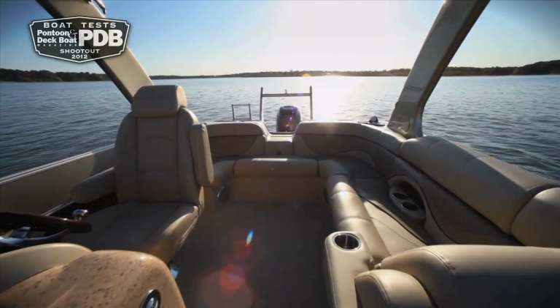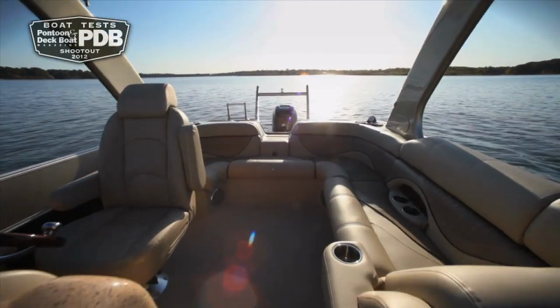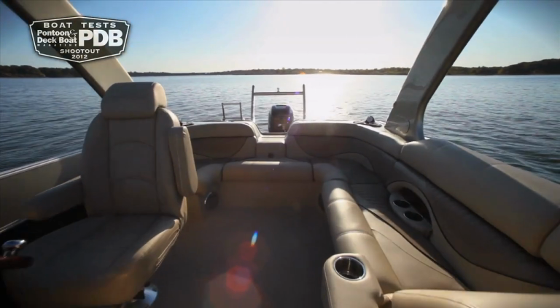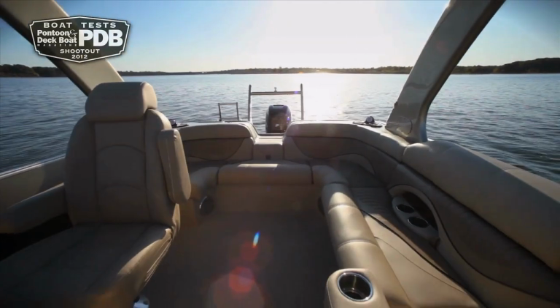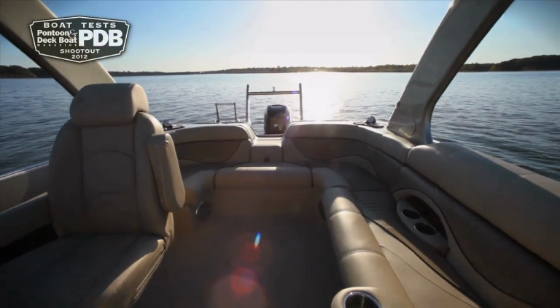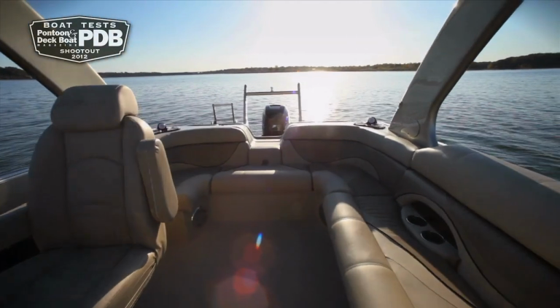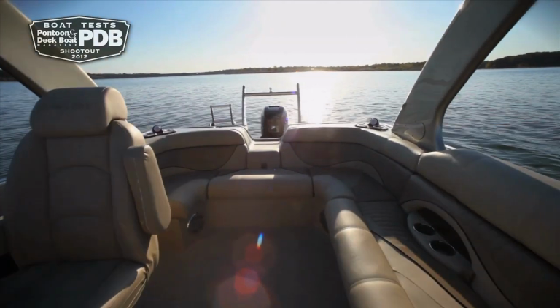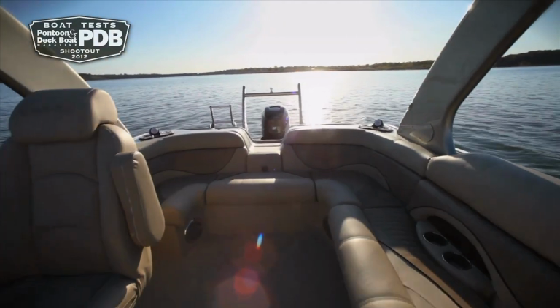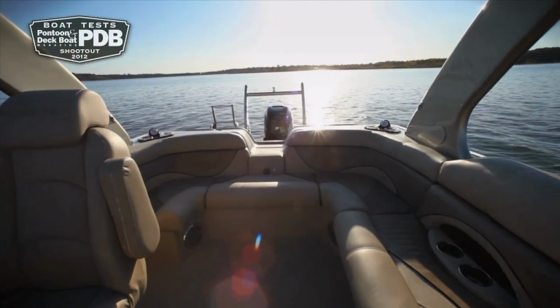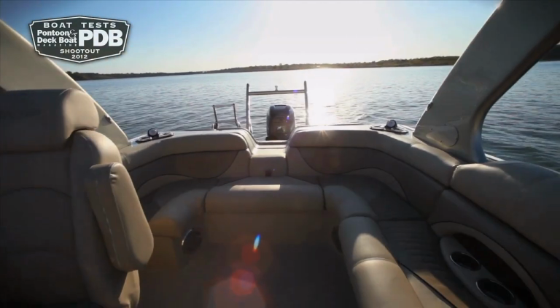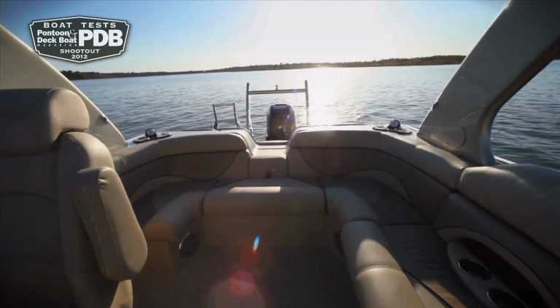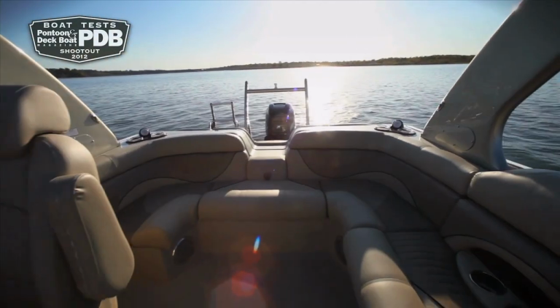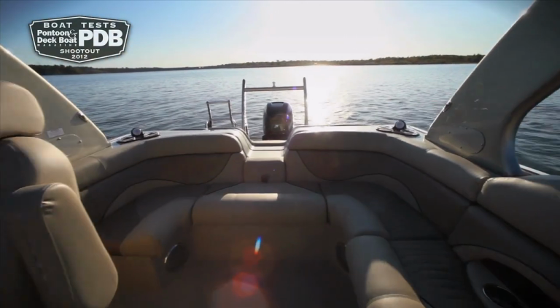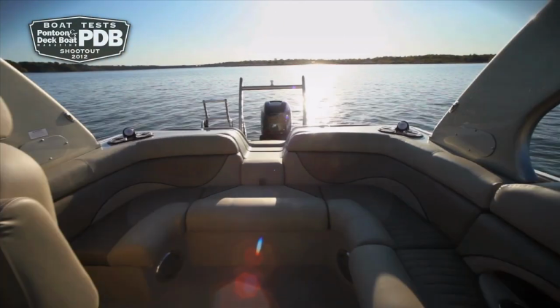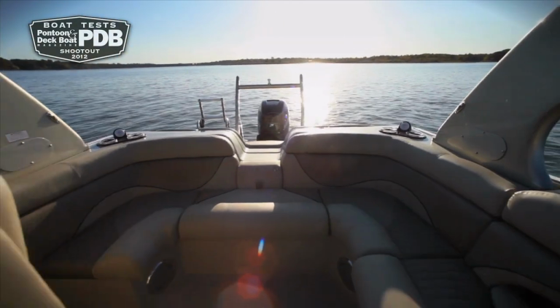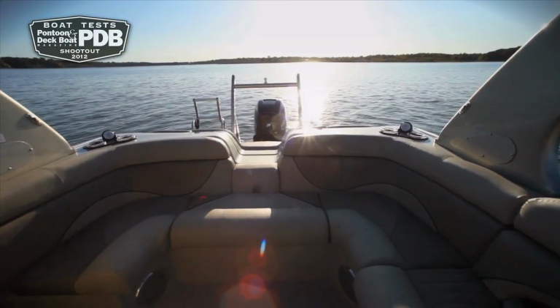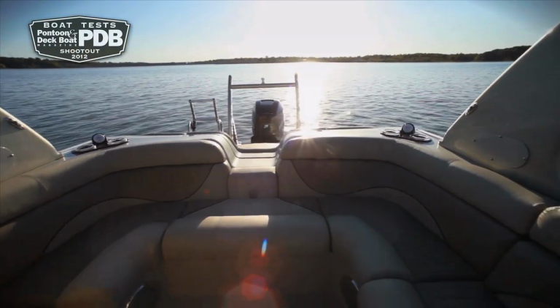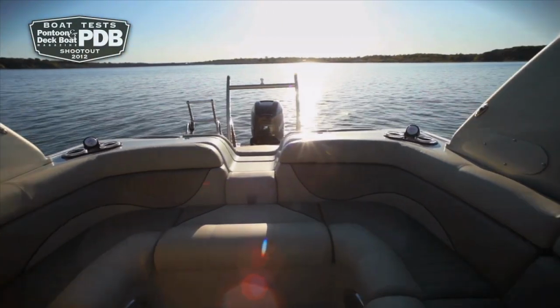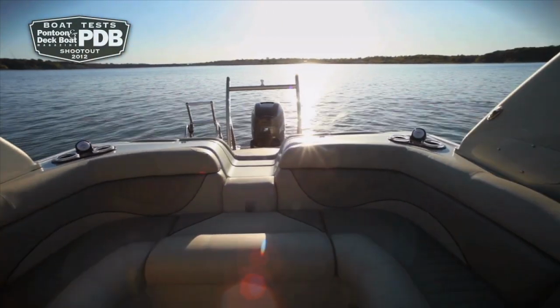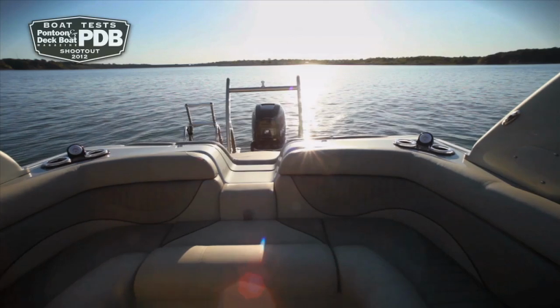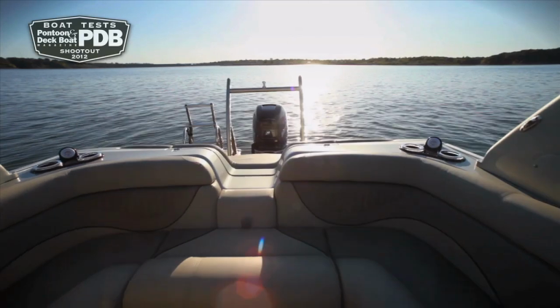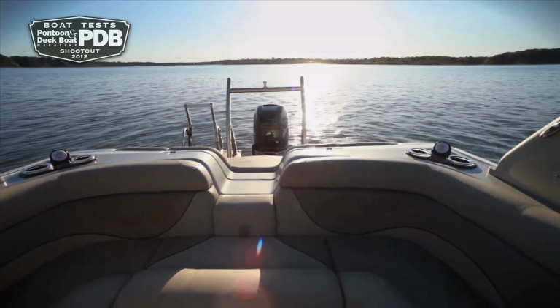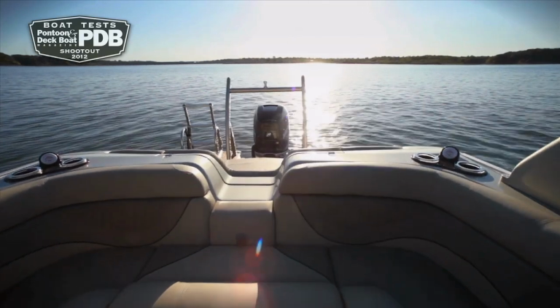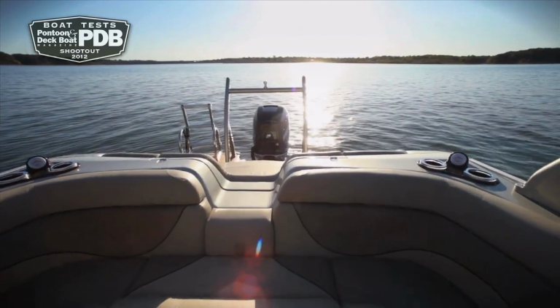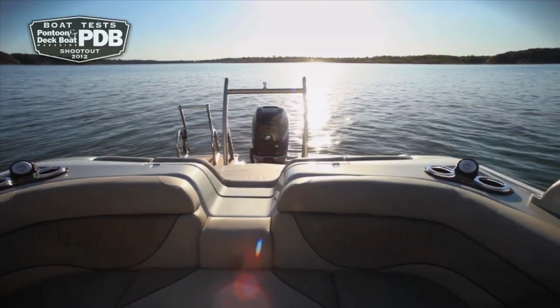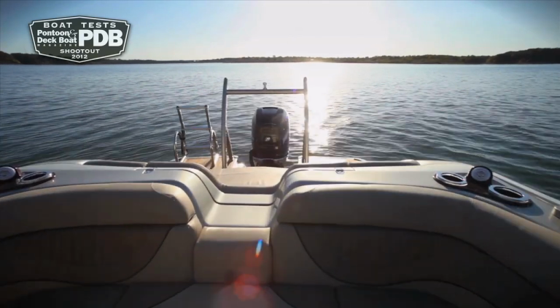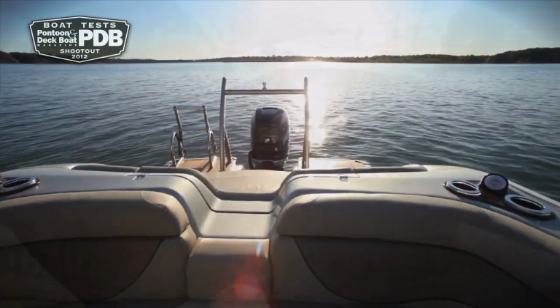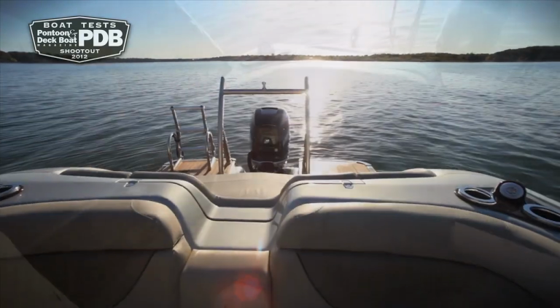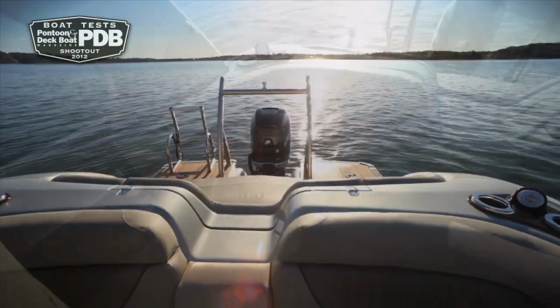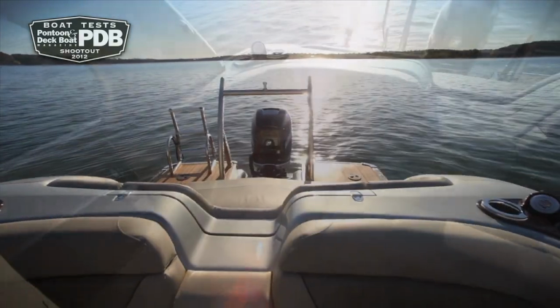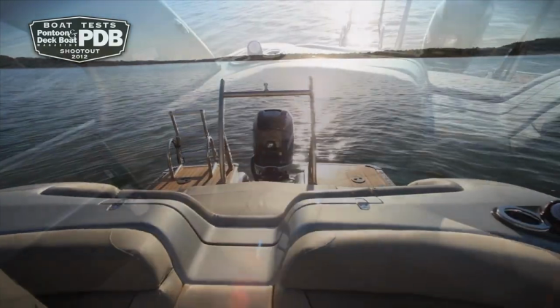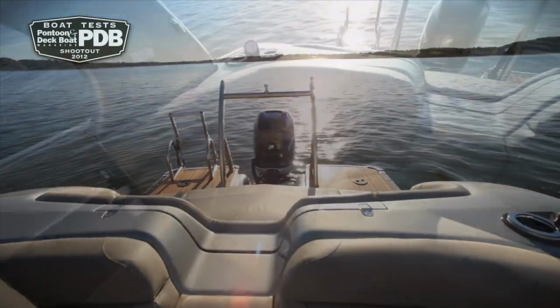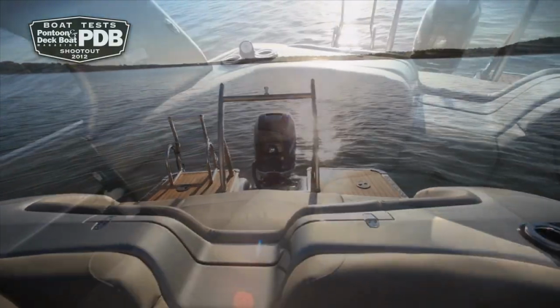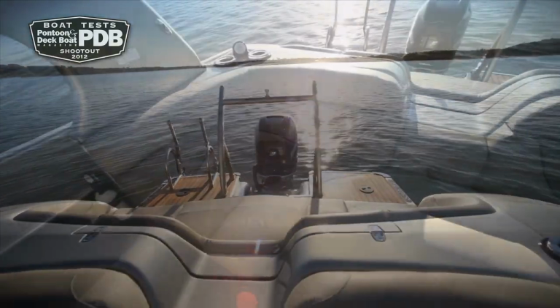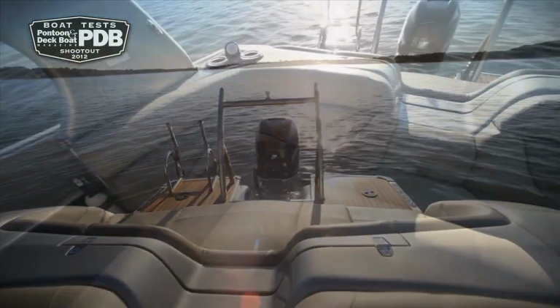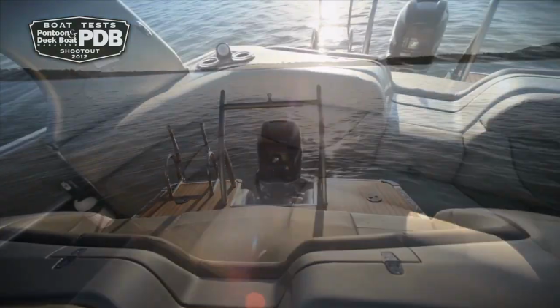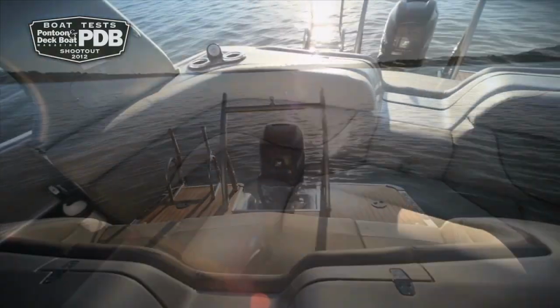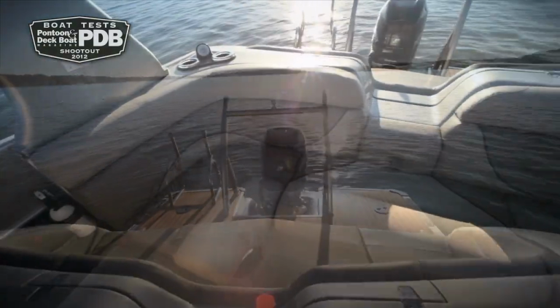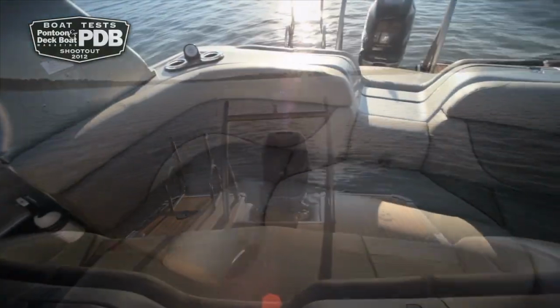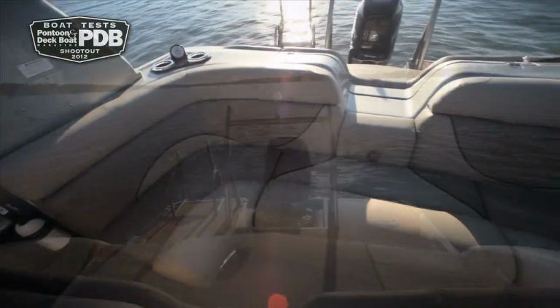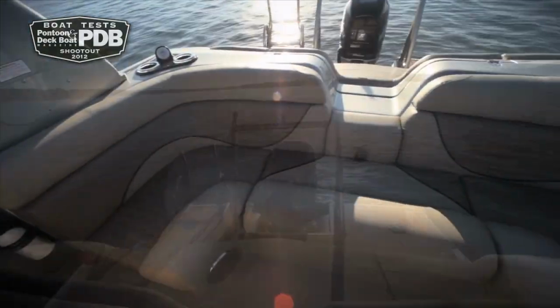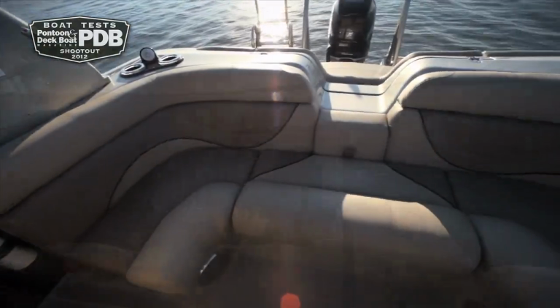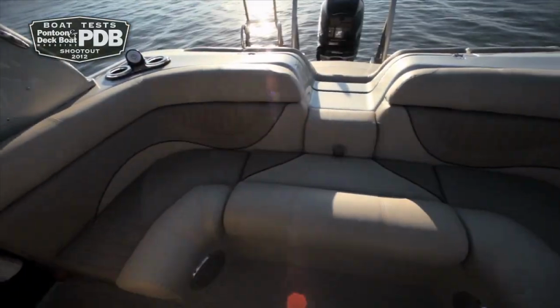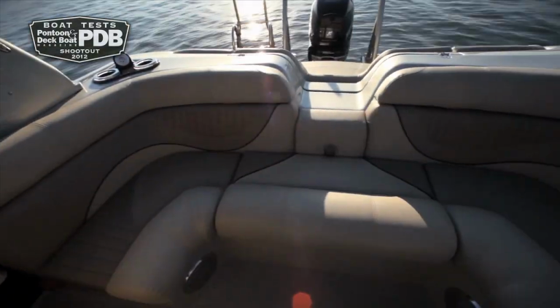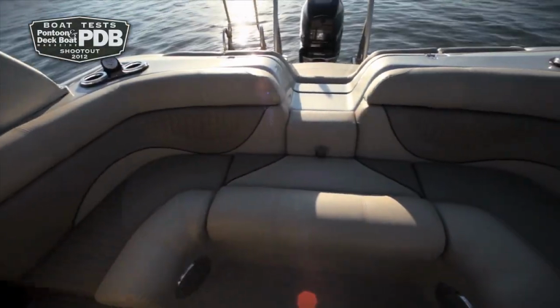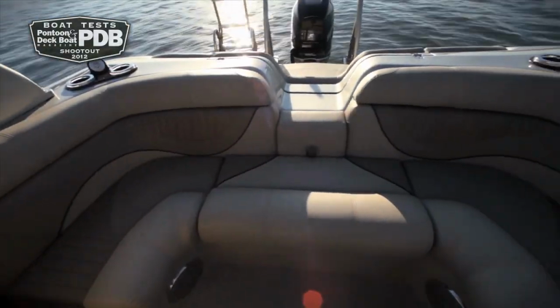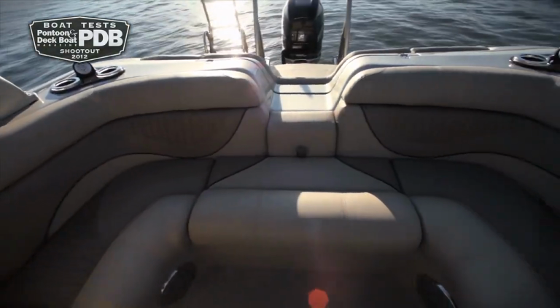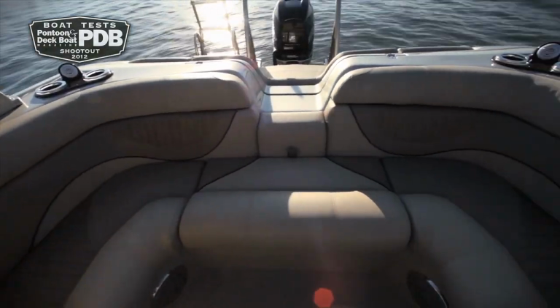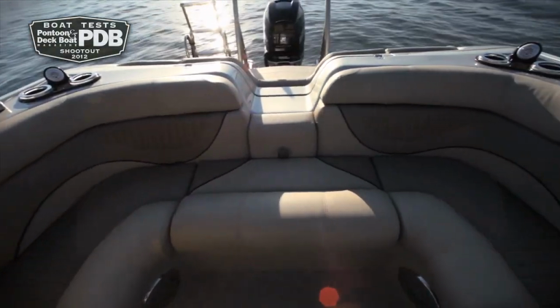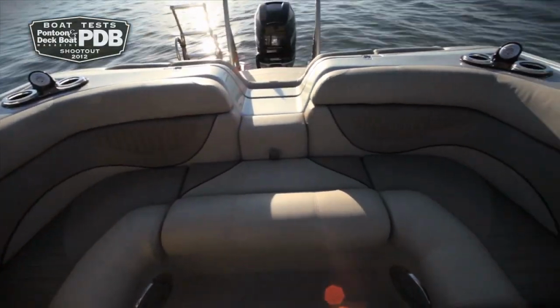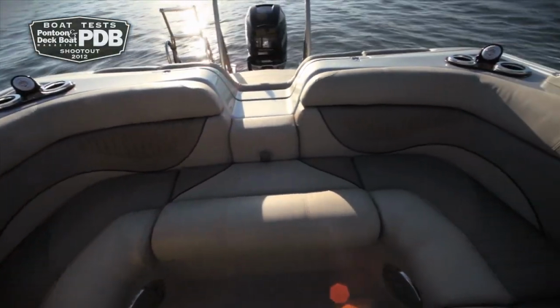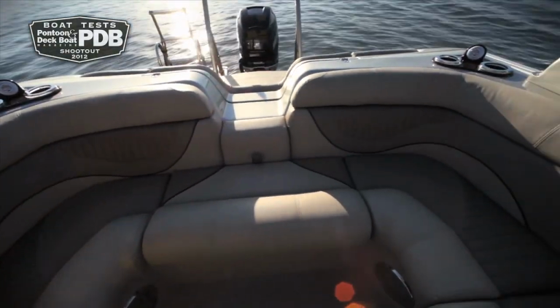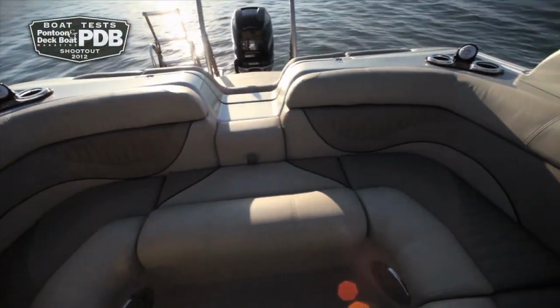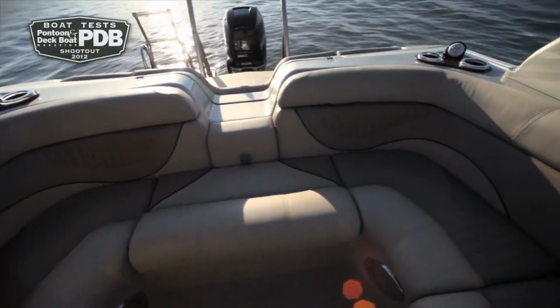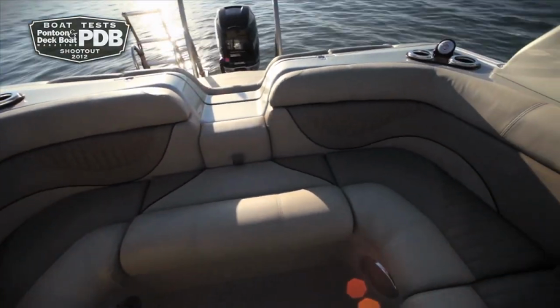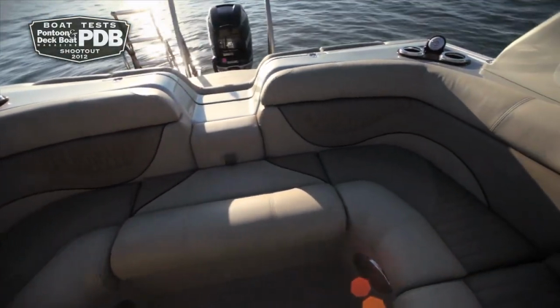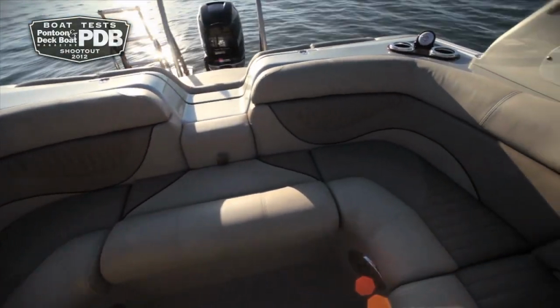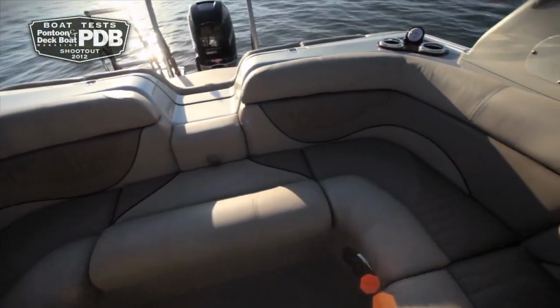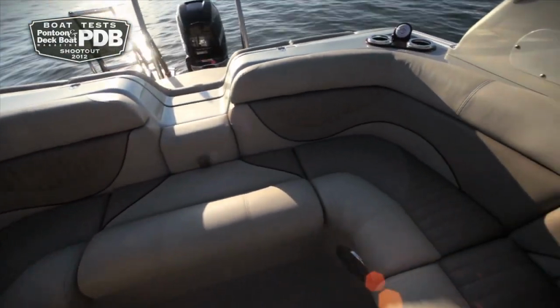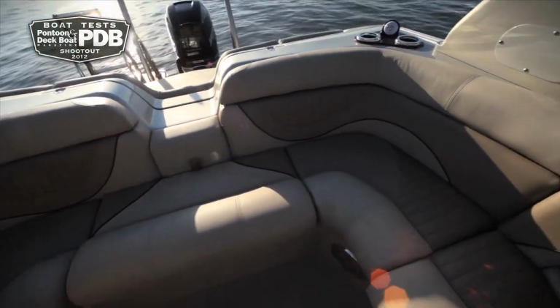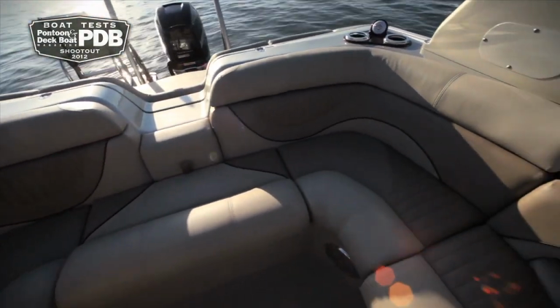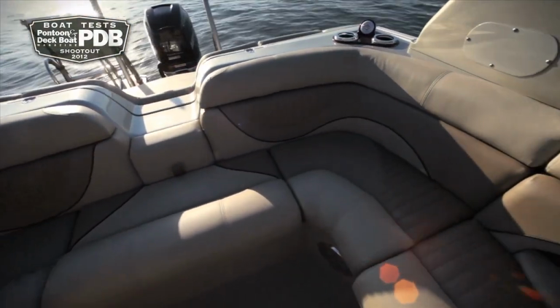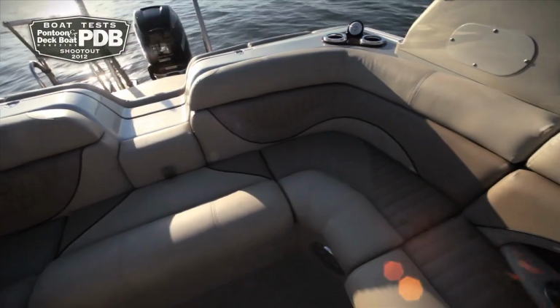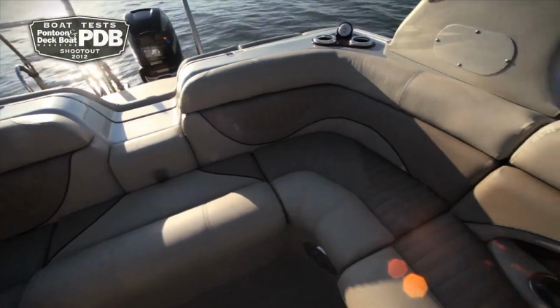There are three comfortable lounges on board — two in the bow and one in the stern — and each have unique storage below, including a pop-up changing room.